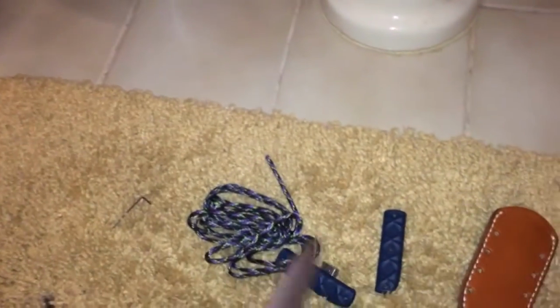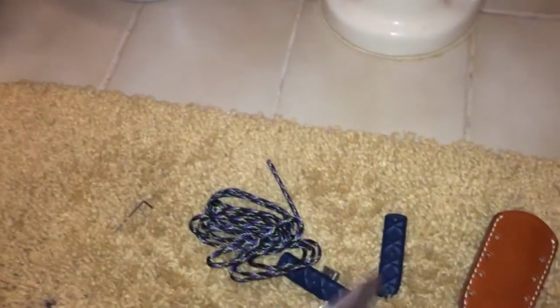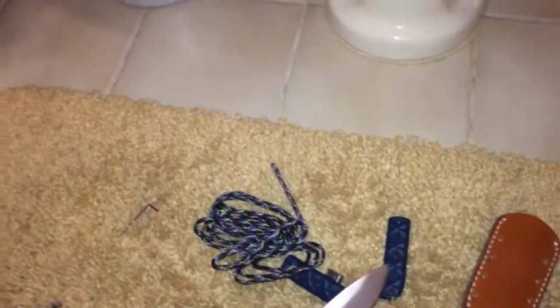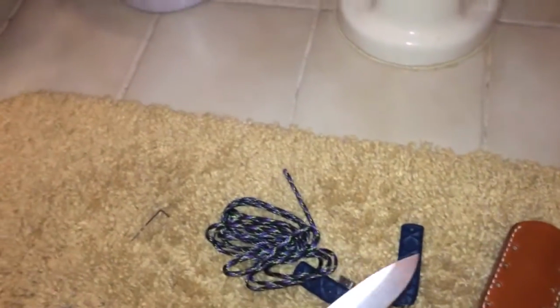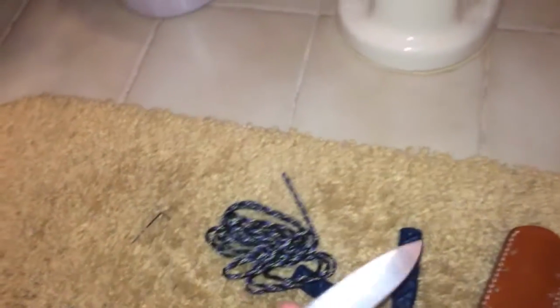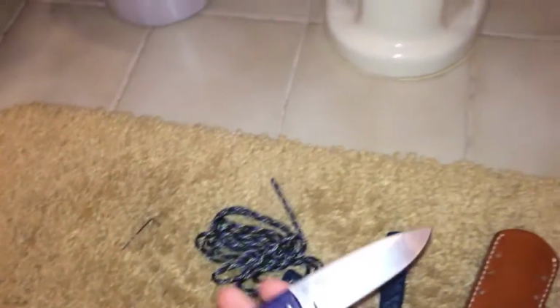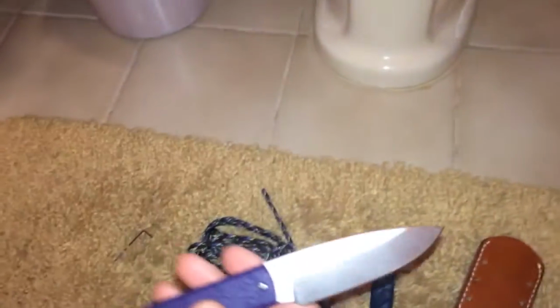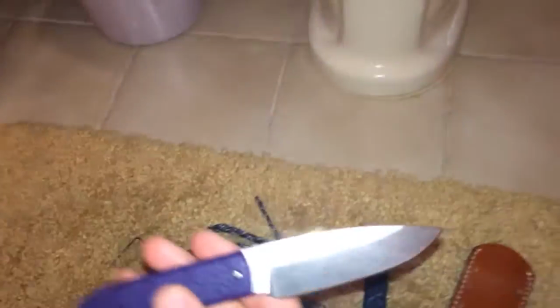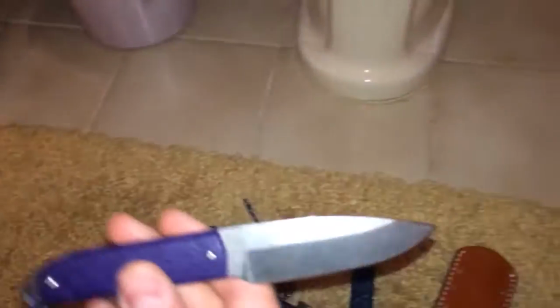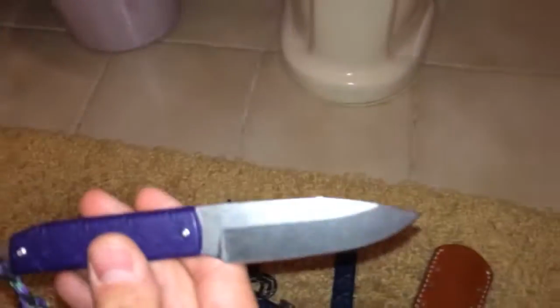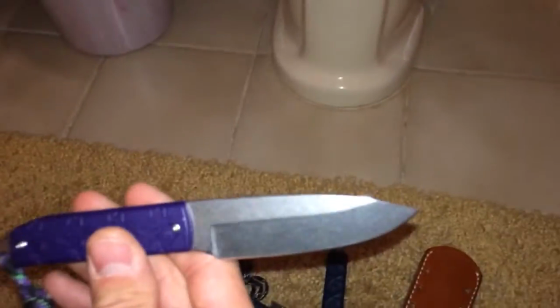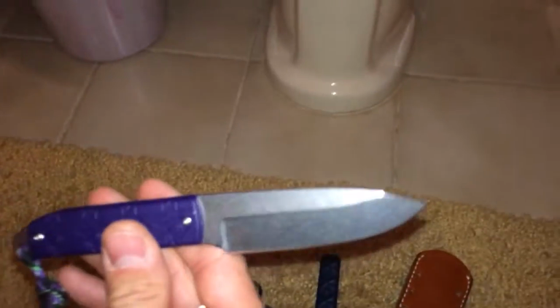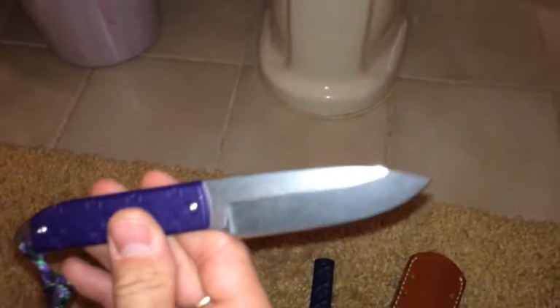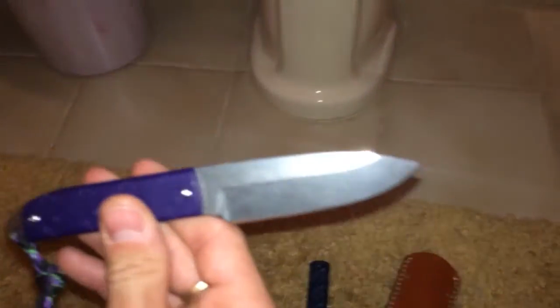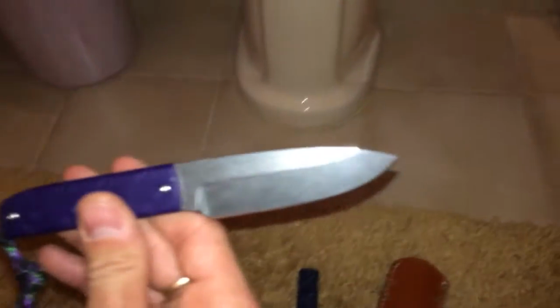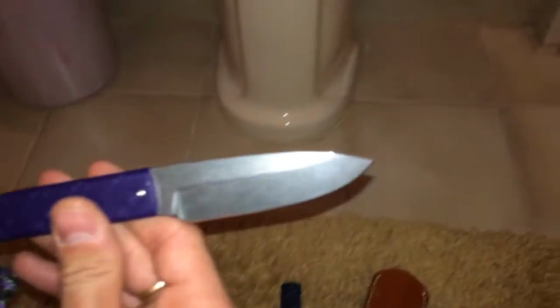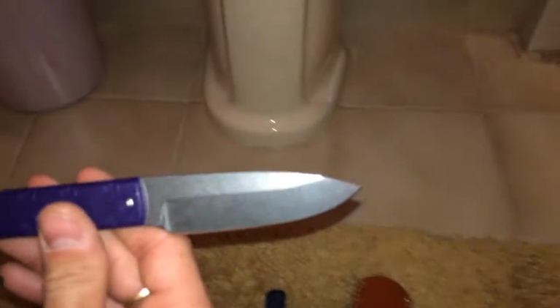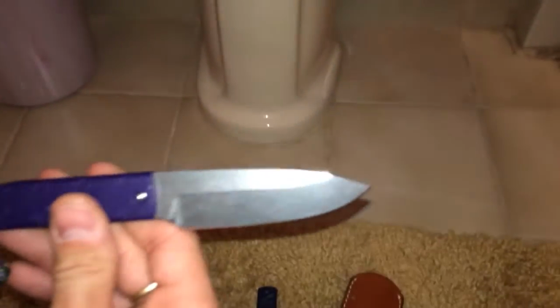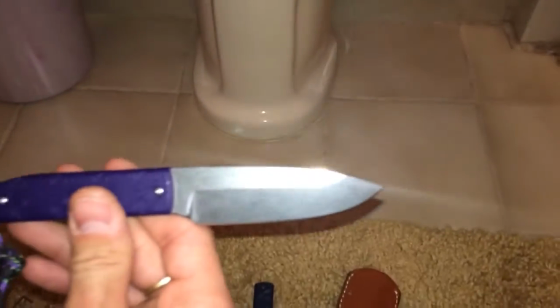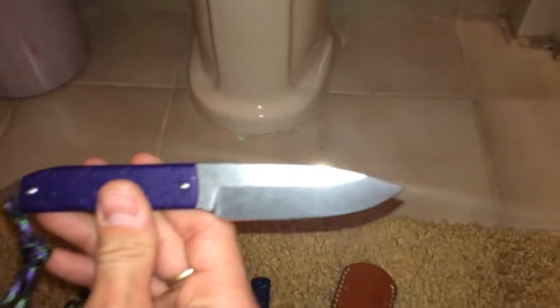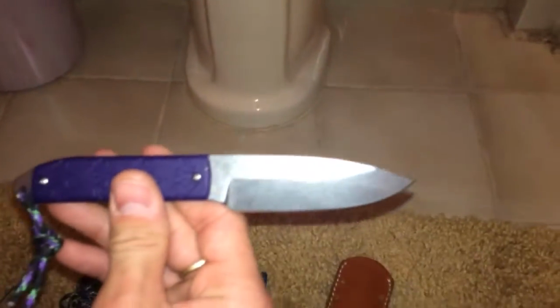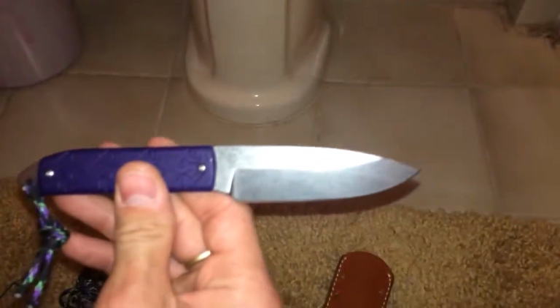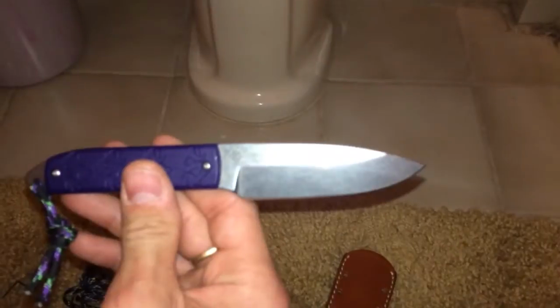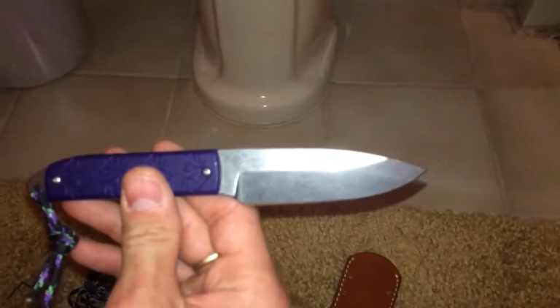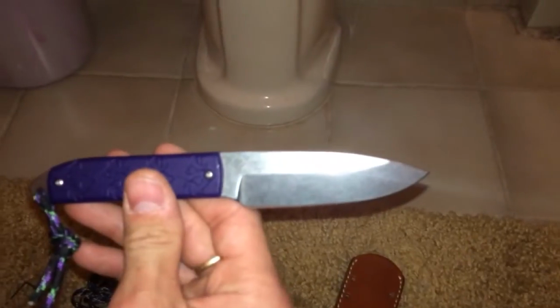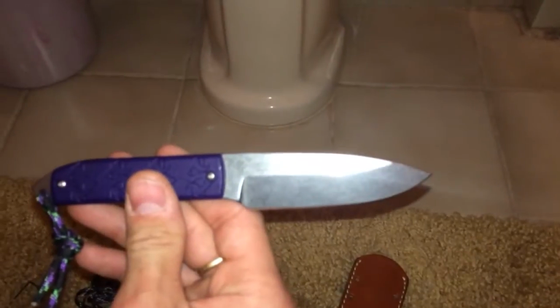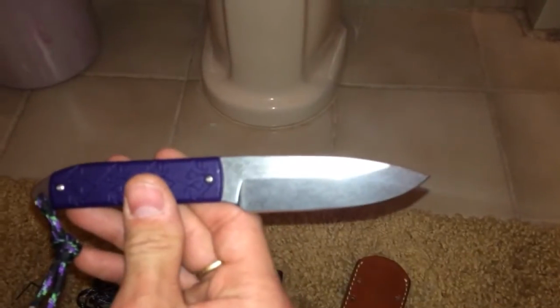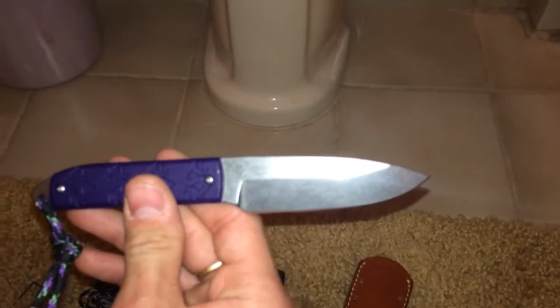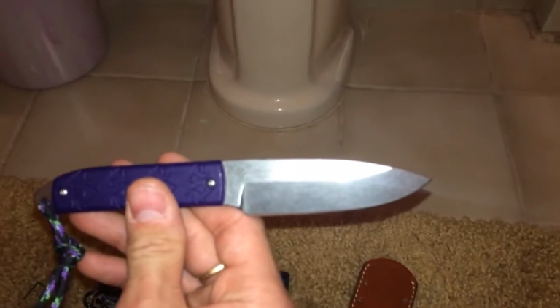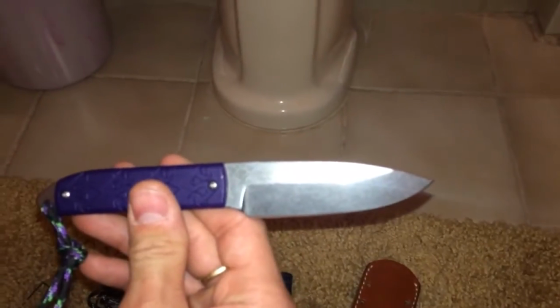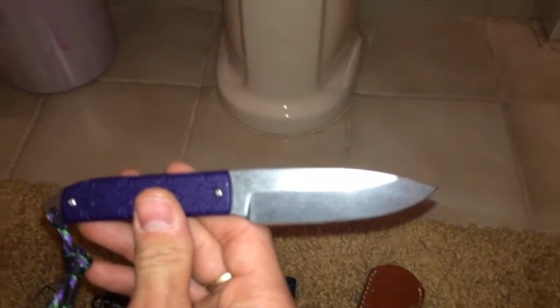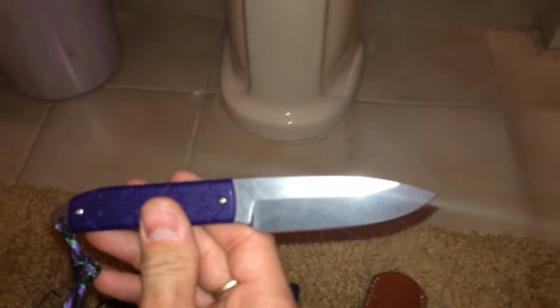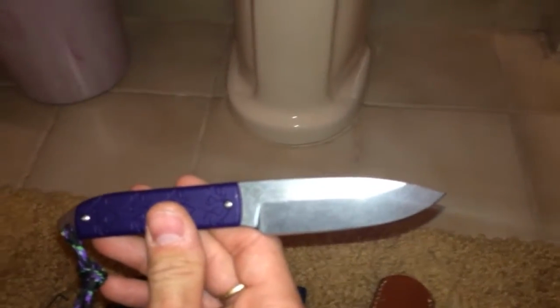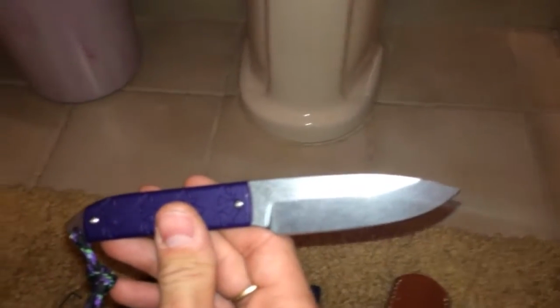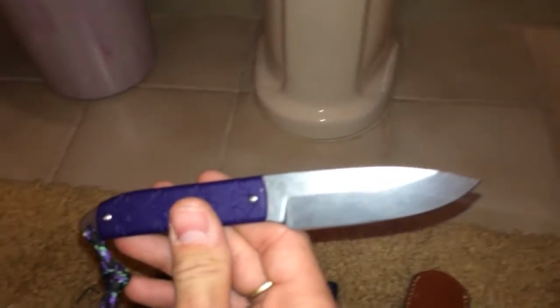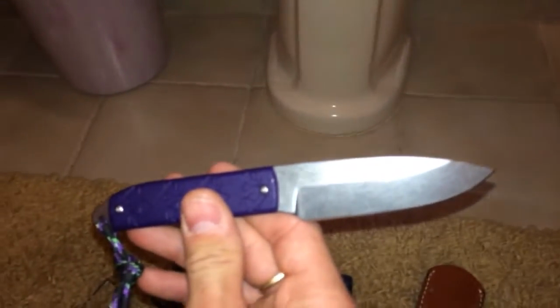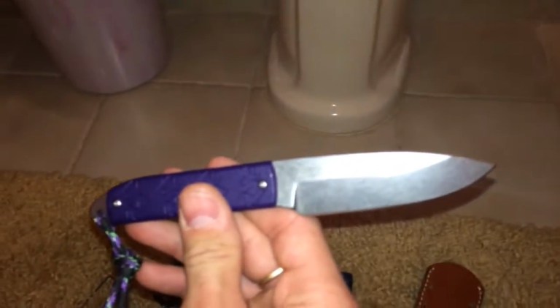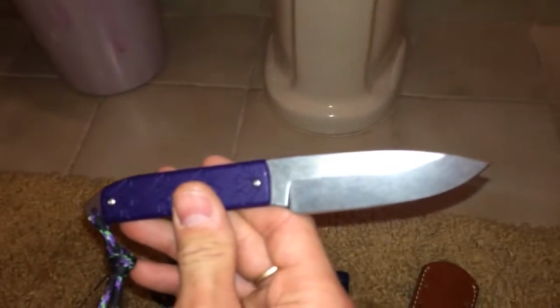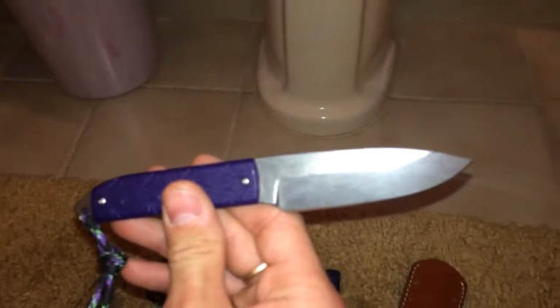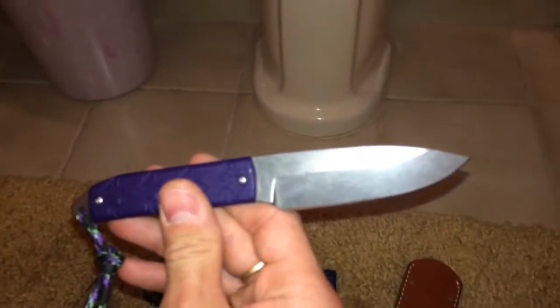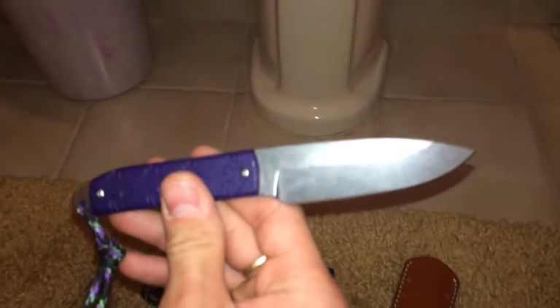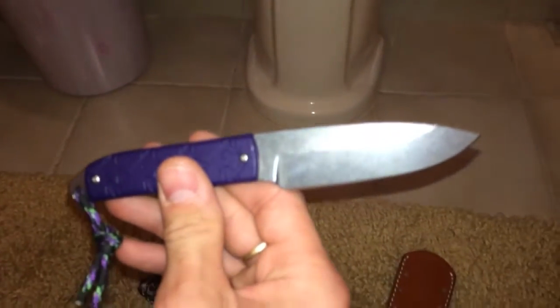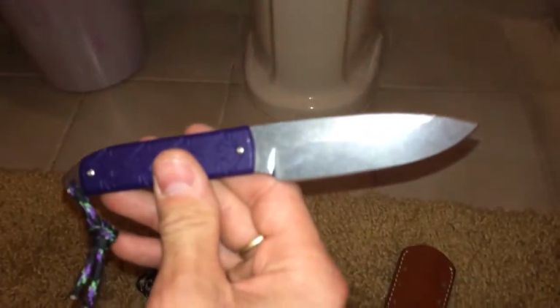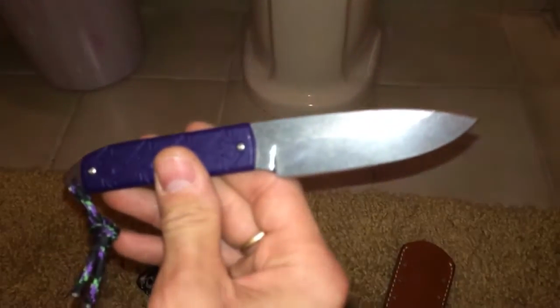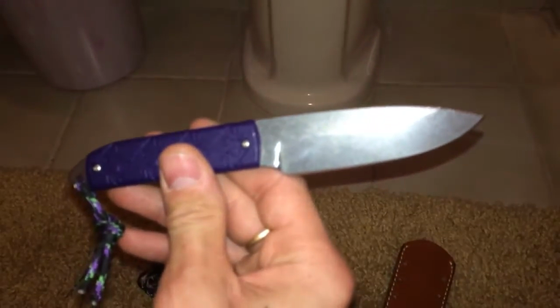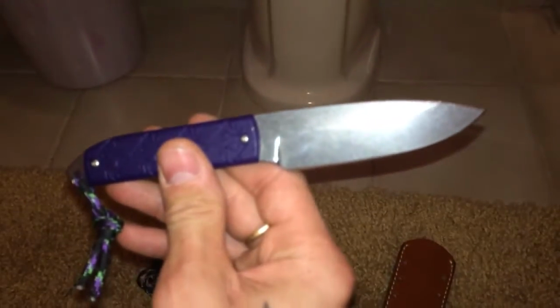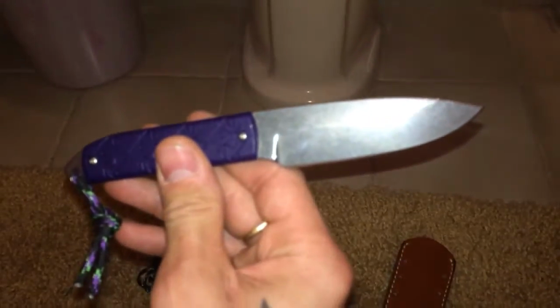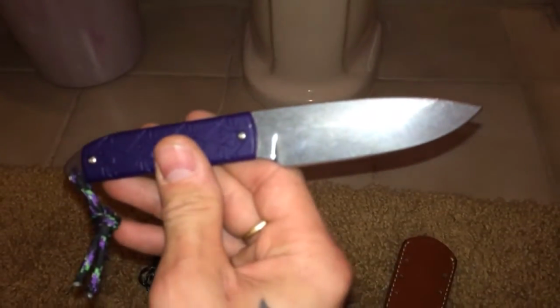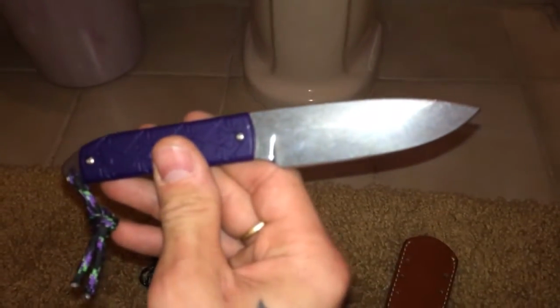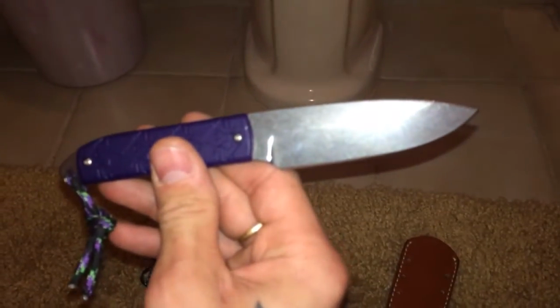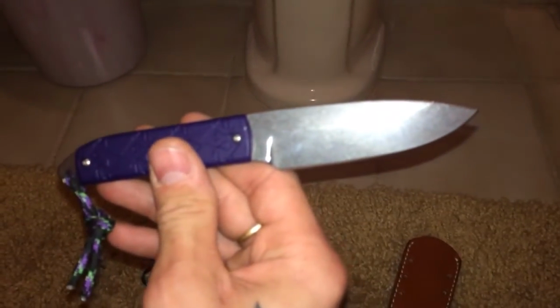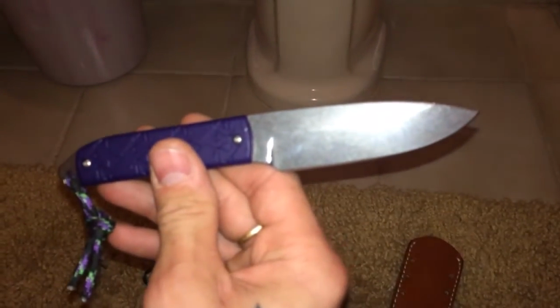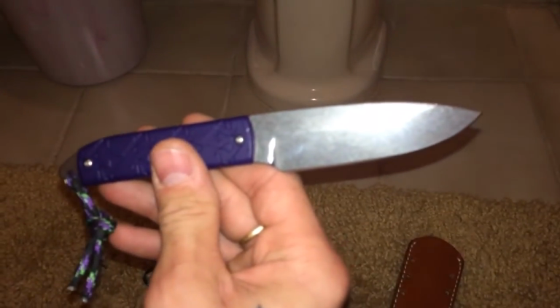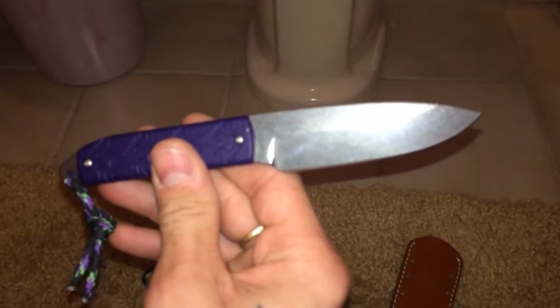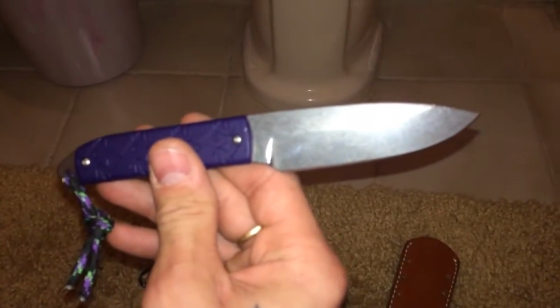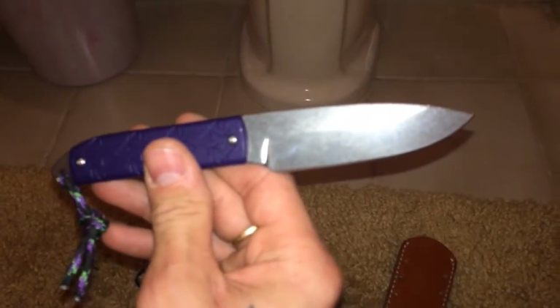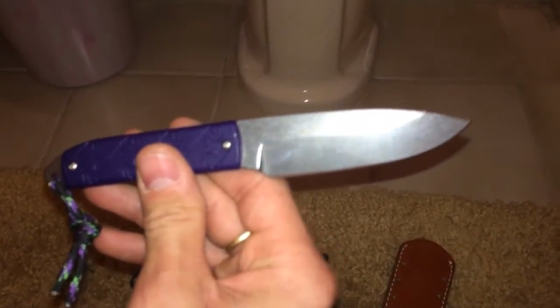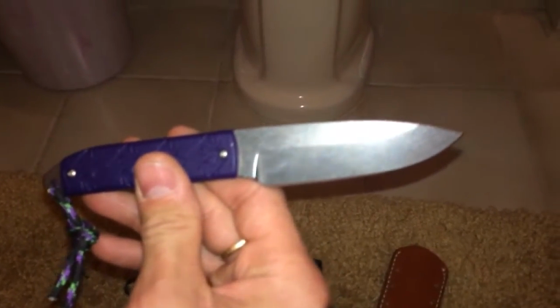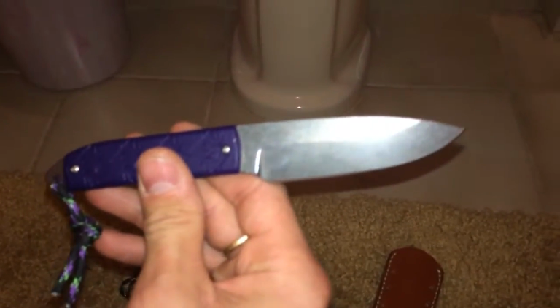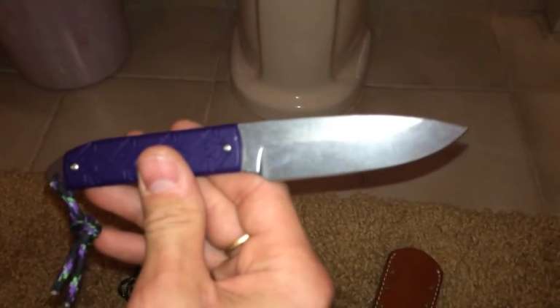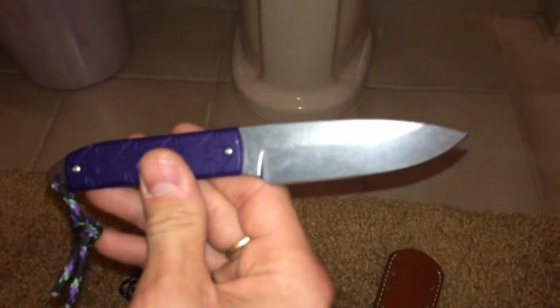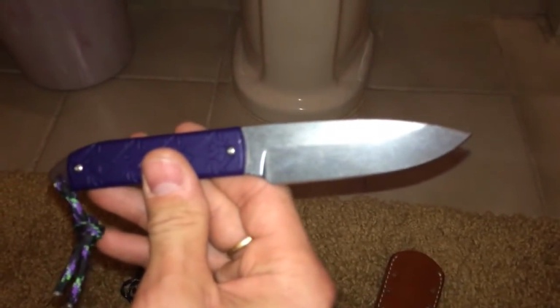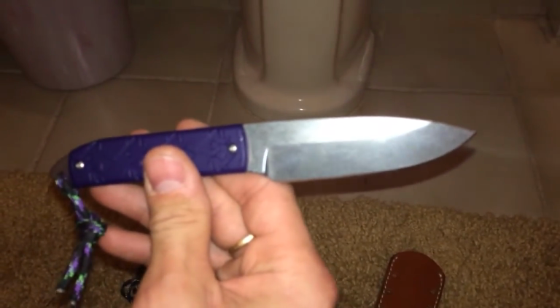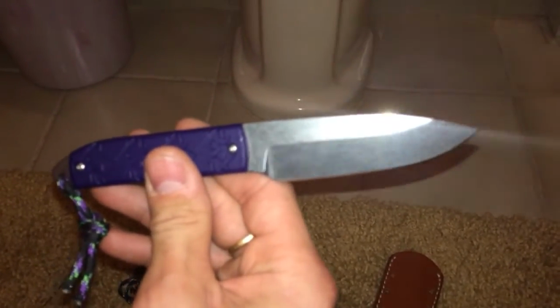And here's the knife. I got the regular Snowdee Boss. They have a bigger one — it's called the Big Boss.